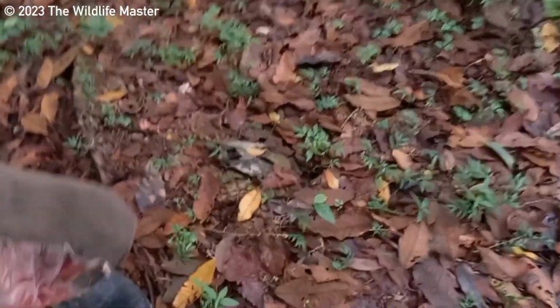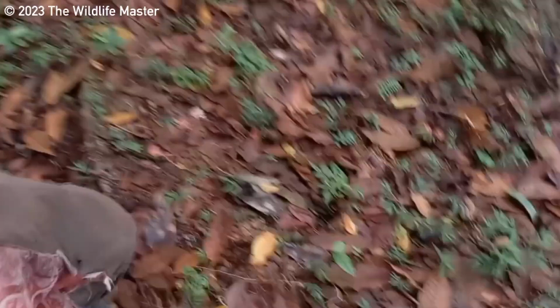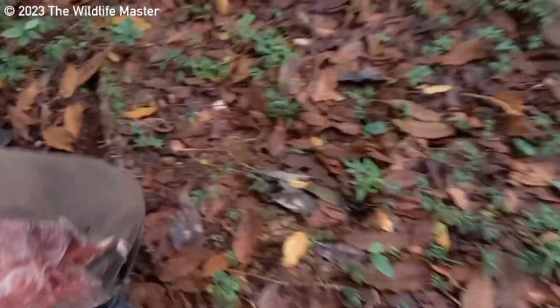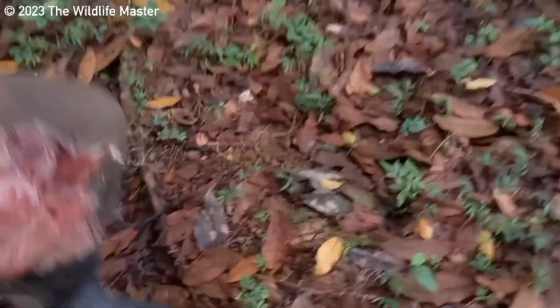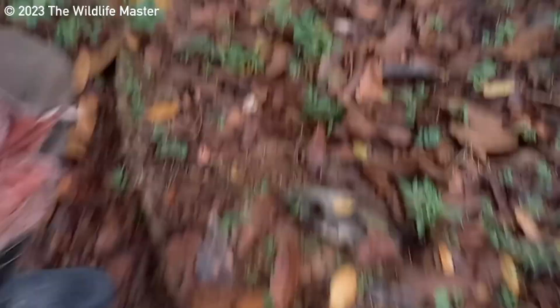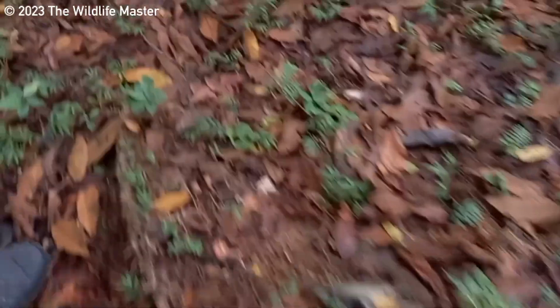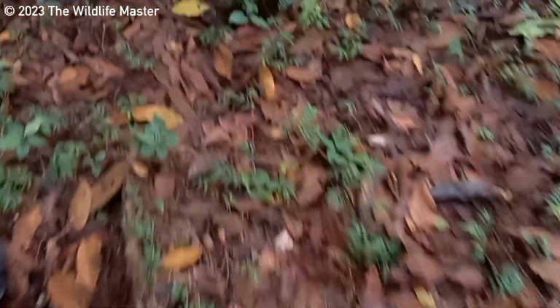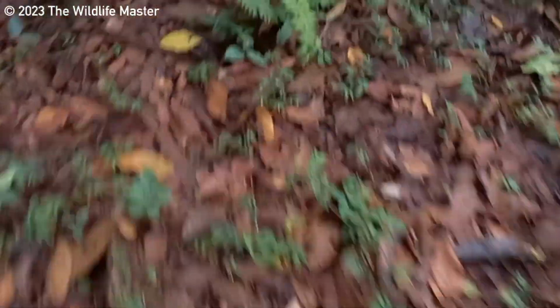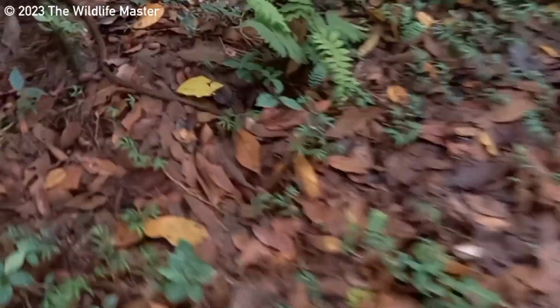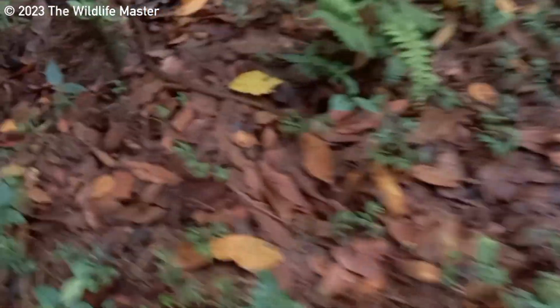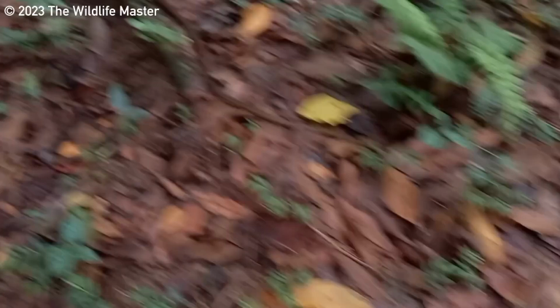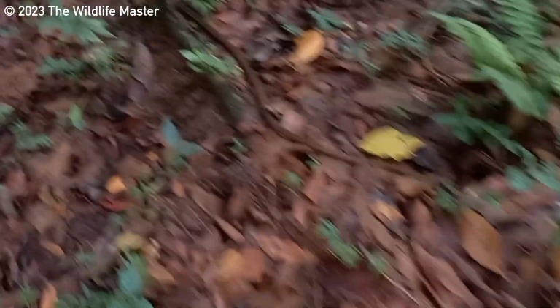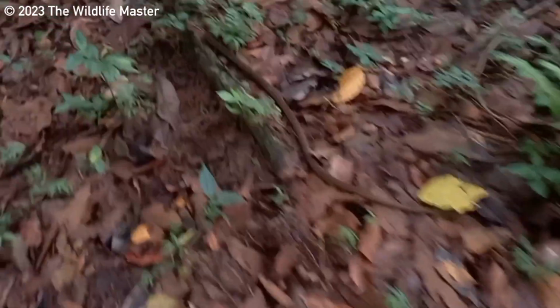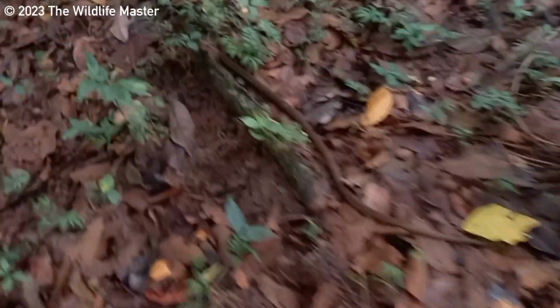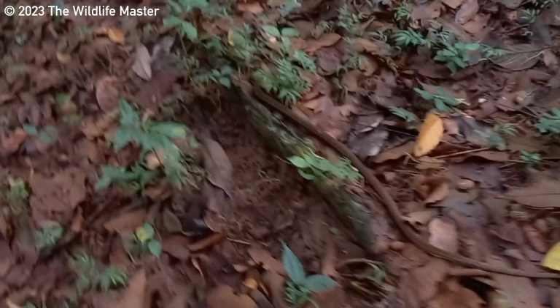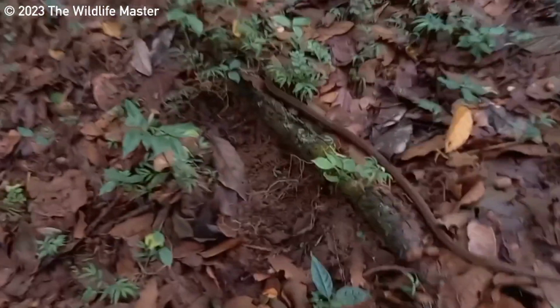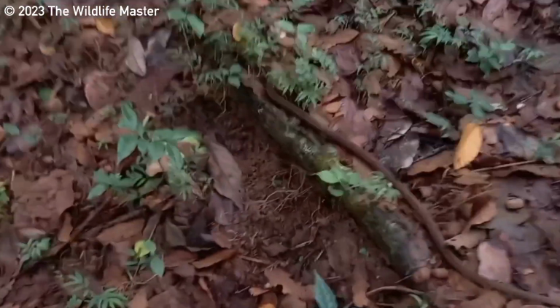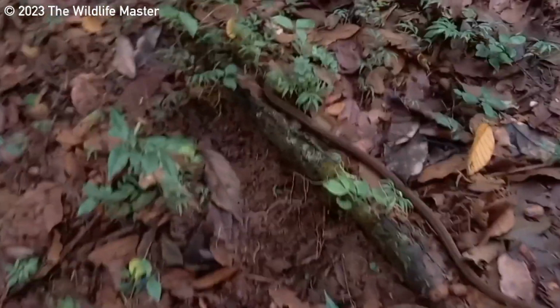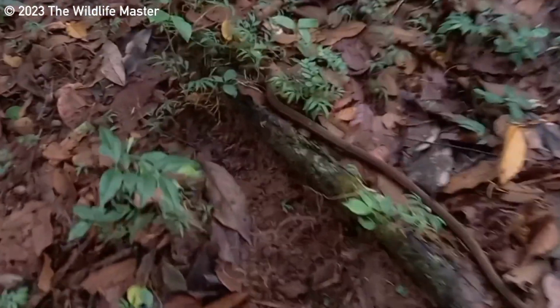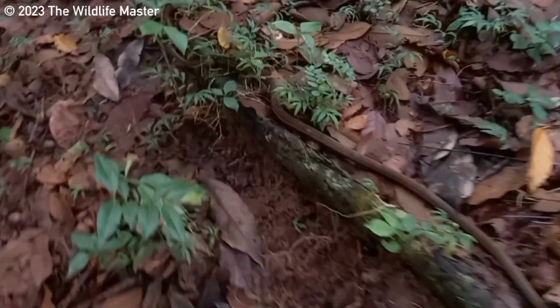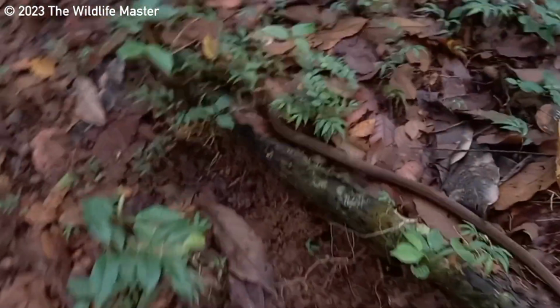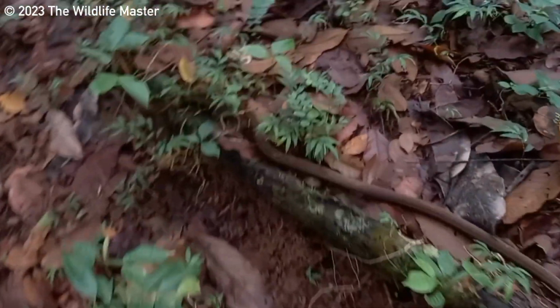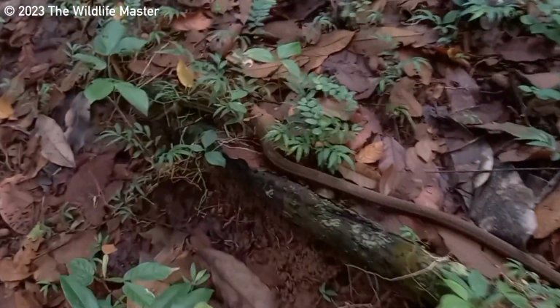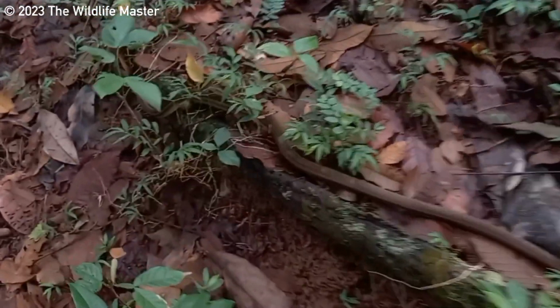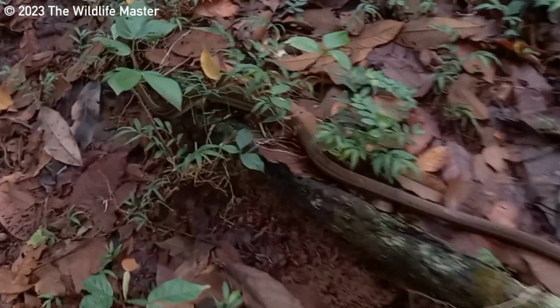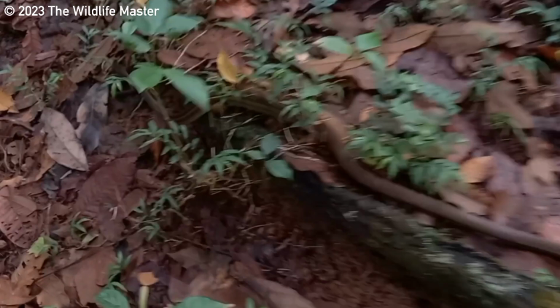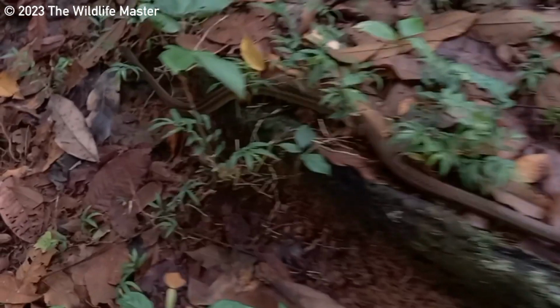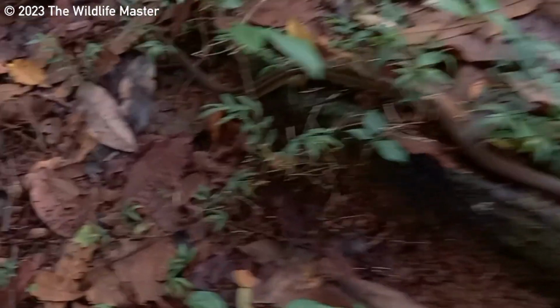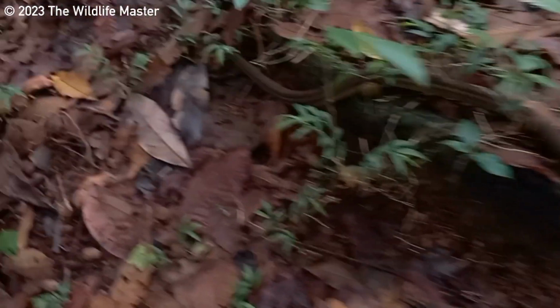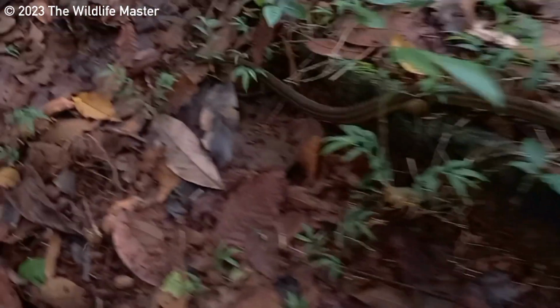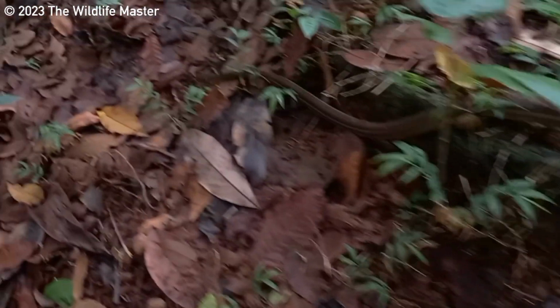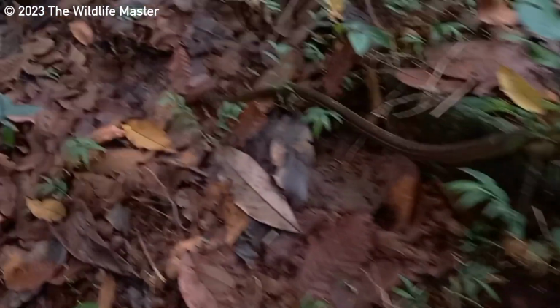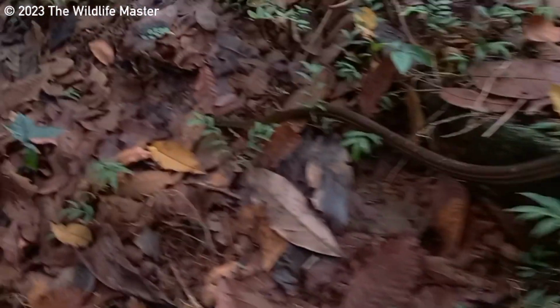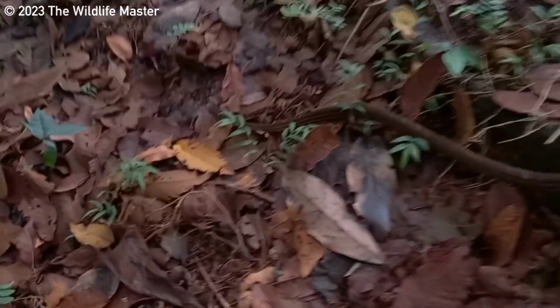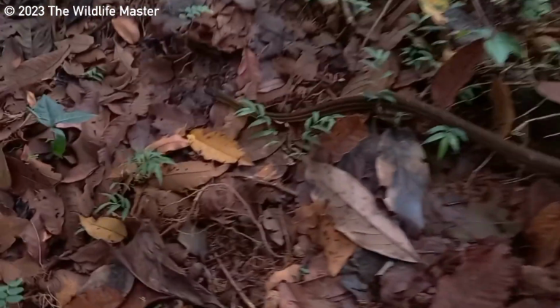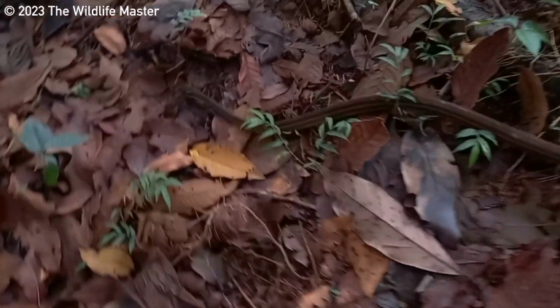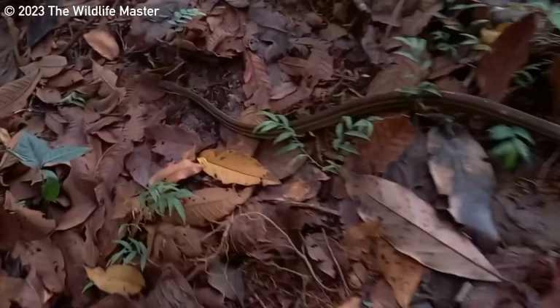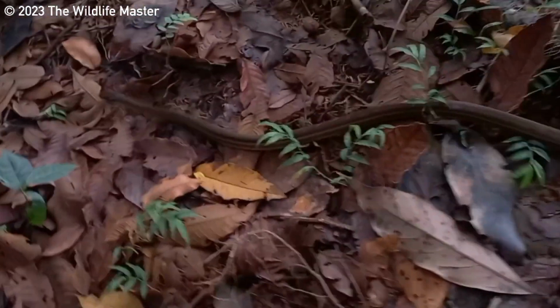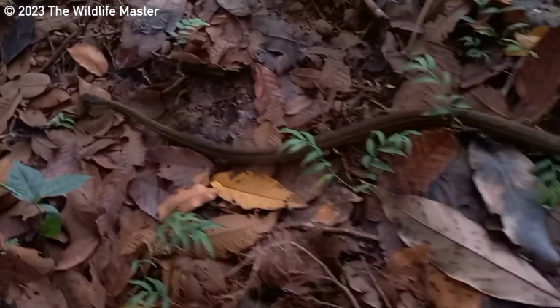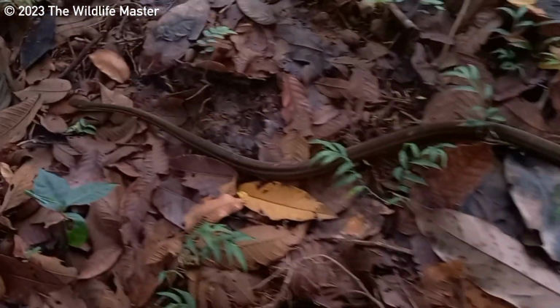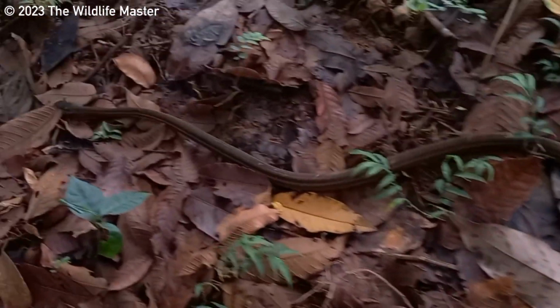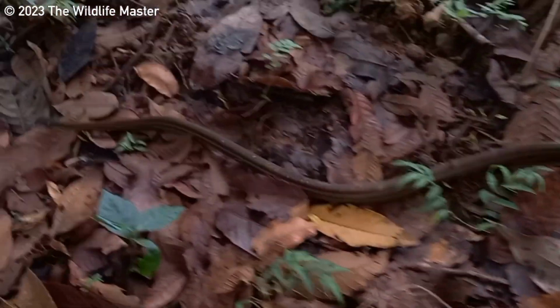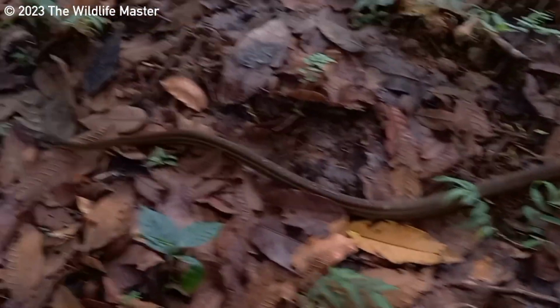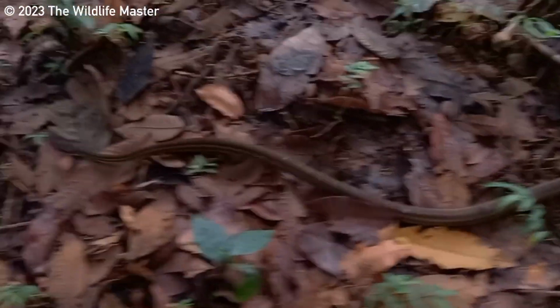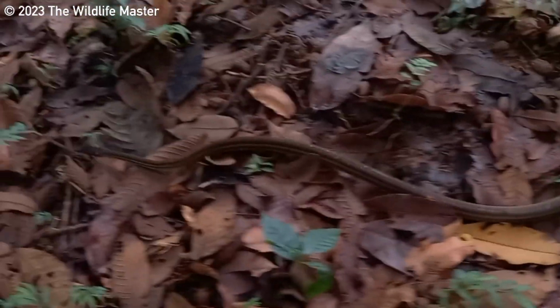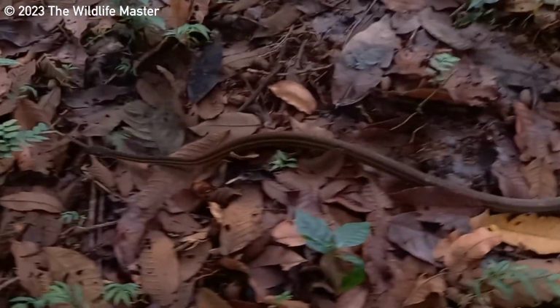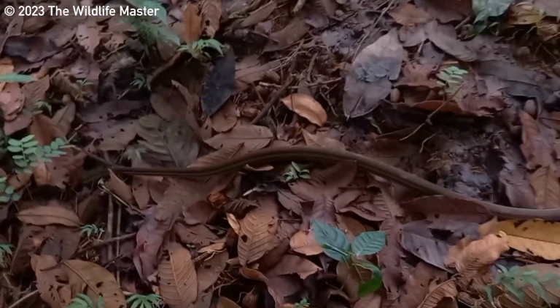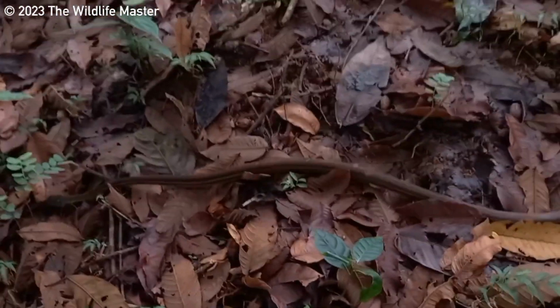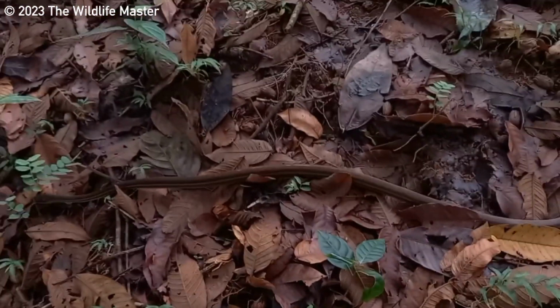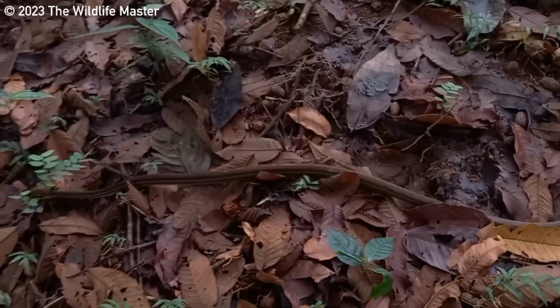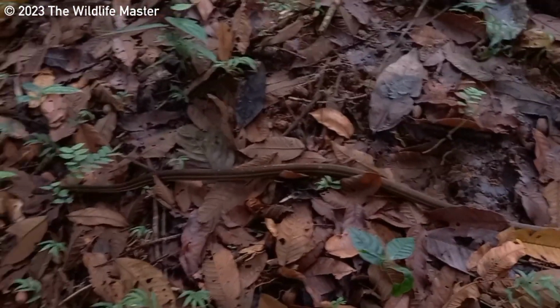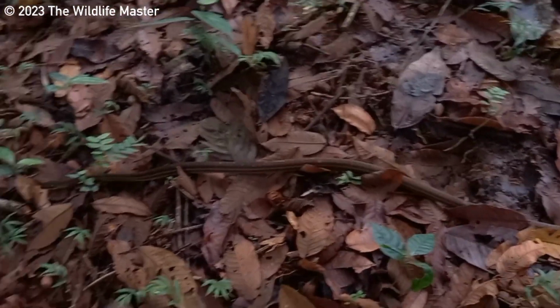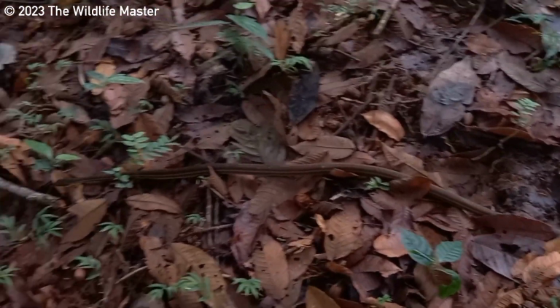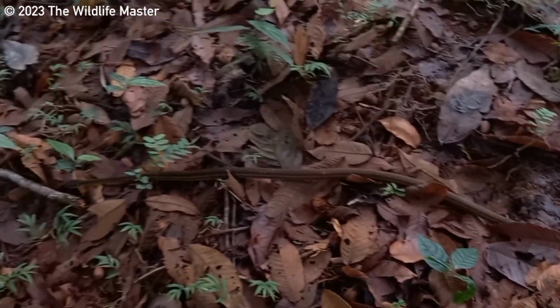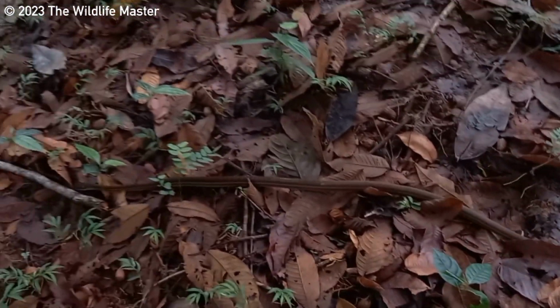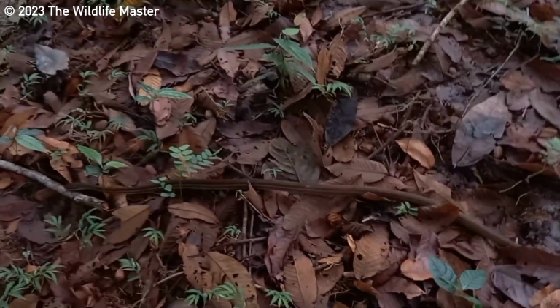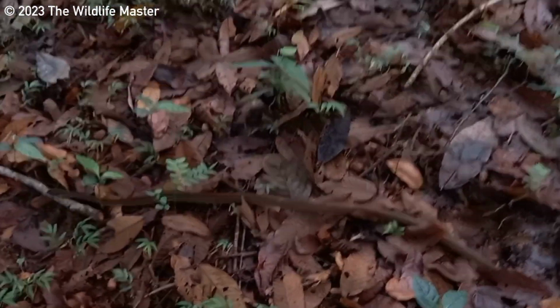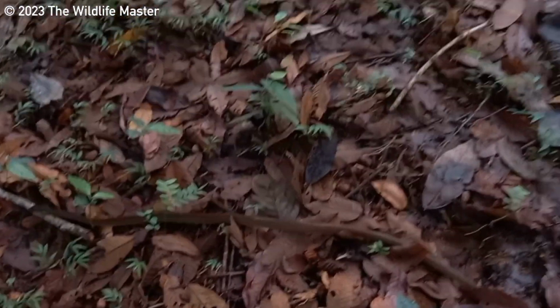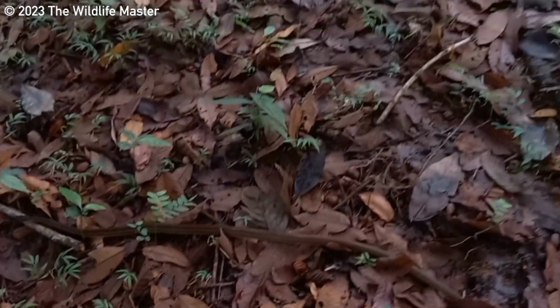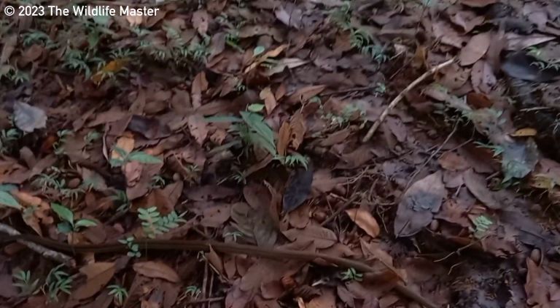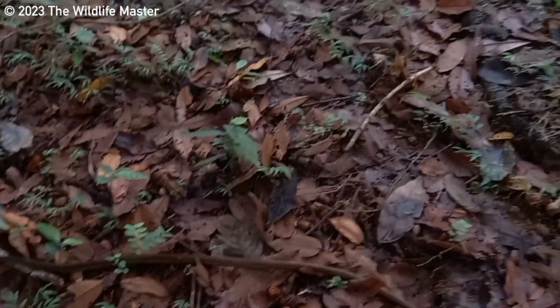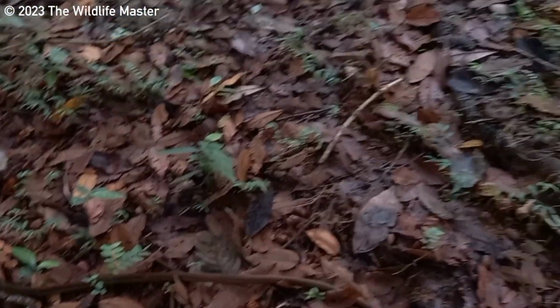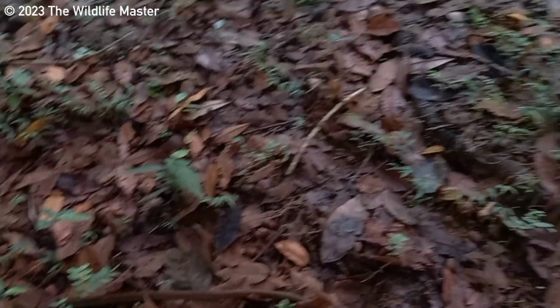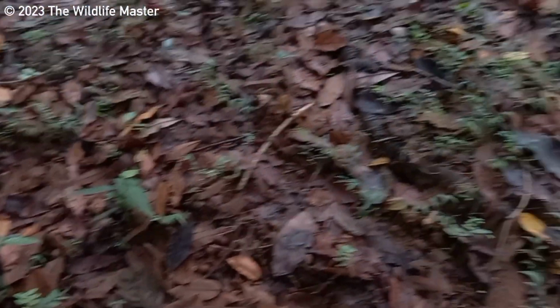As you all know, I am the Wildlife Master. Like, share, comment, subscribe and until next time, blessings and bless out.